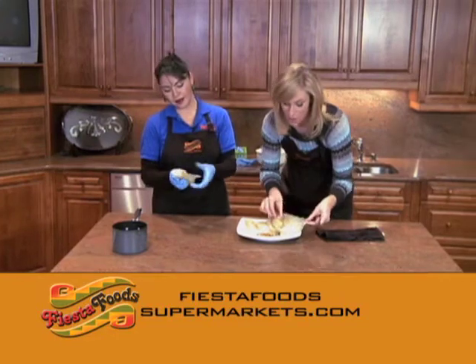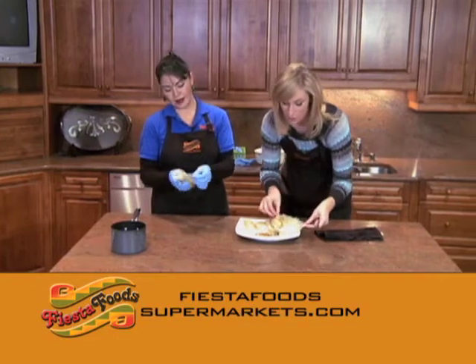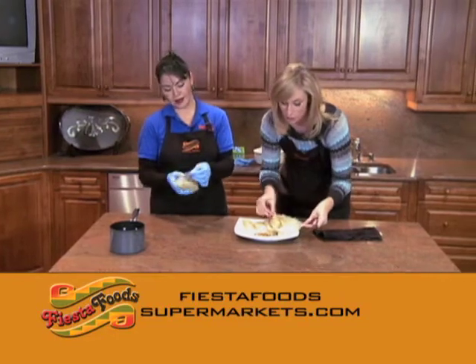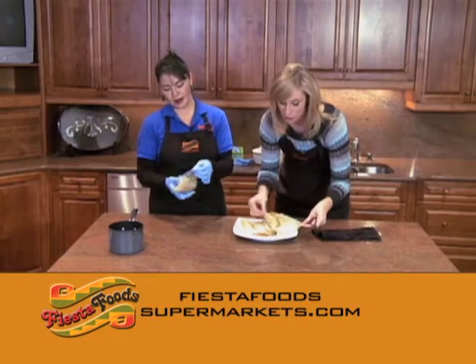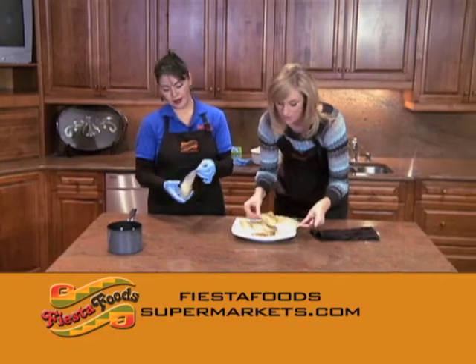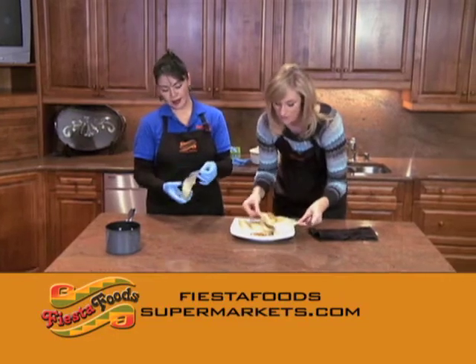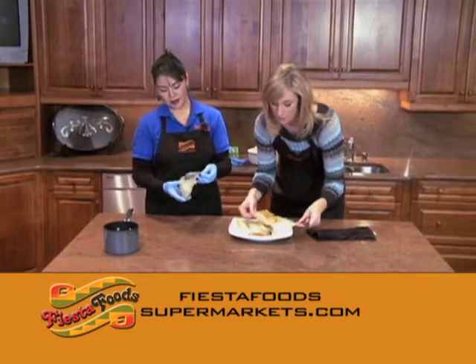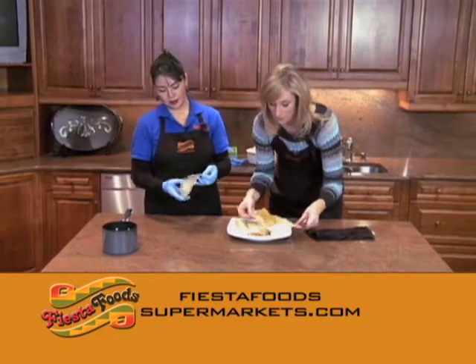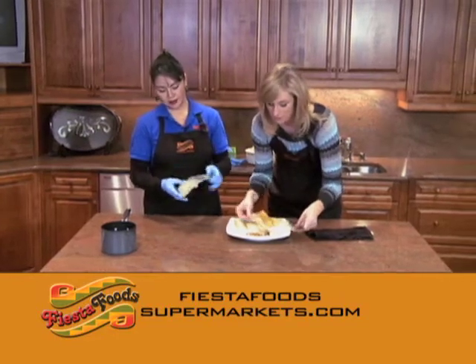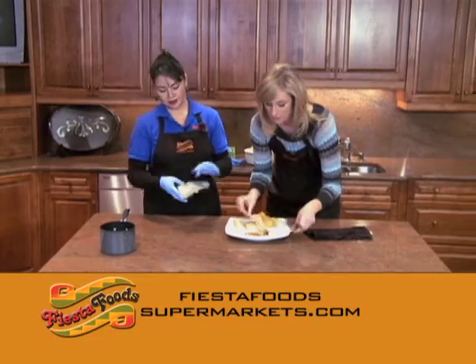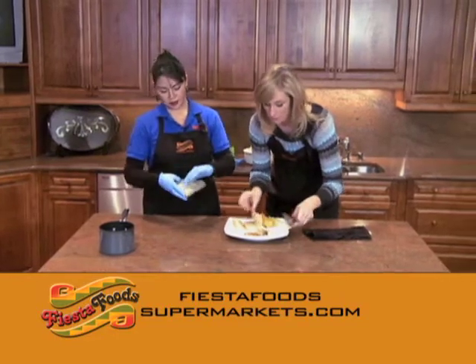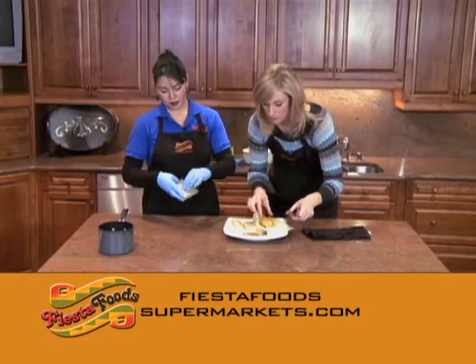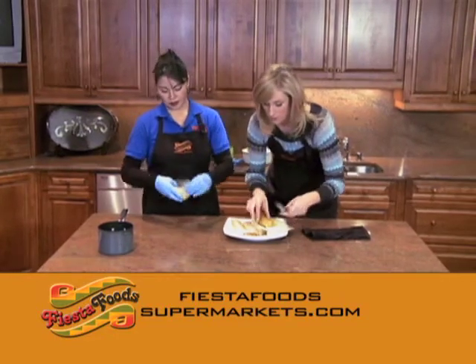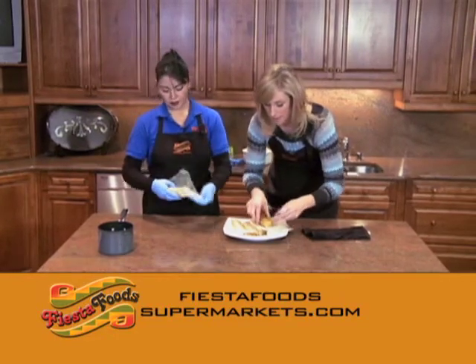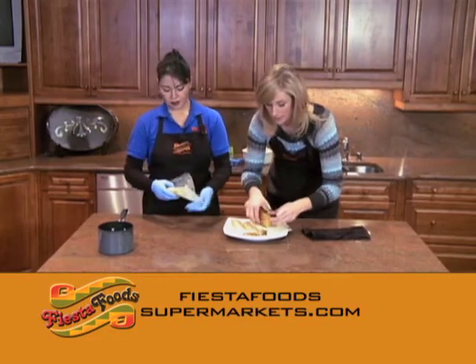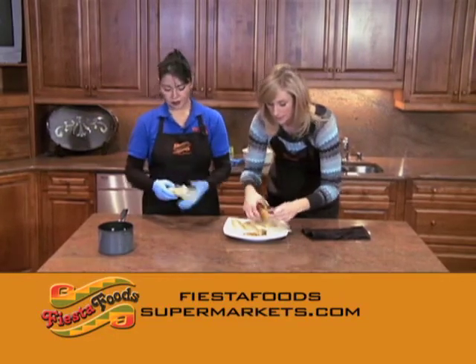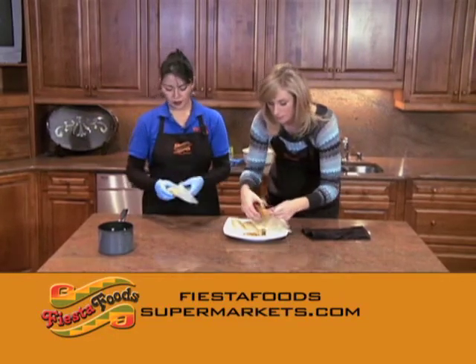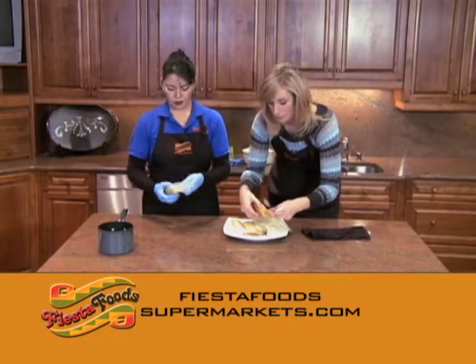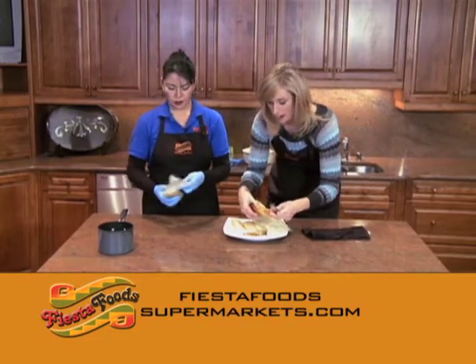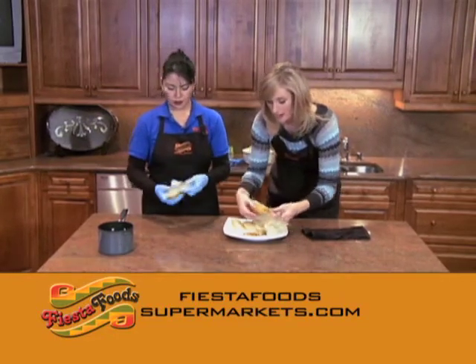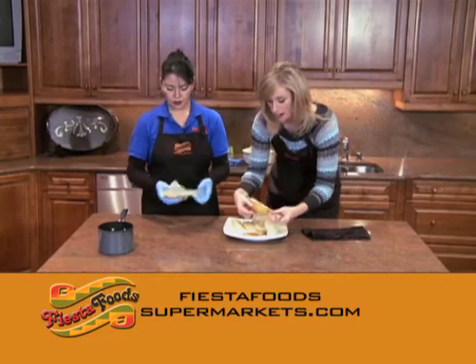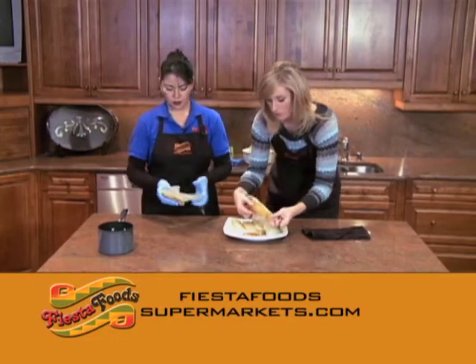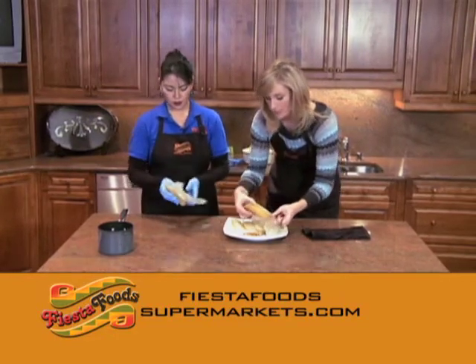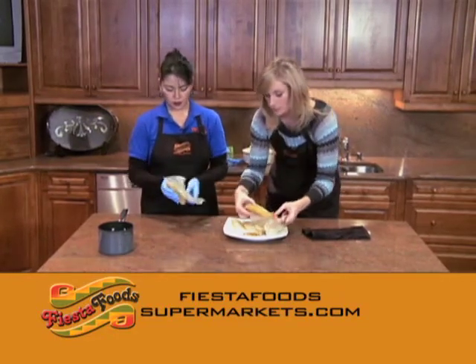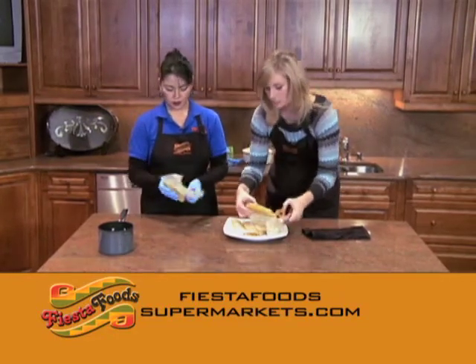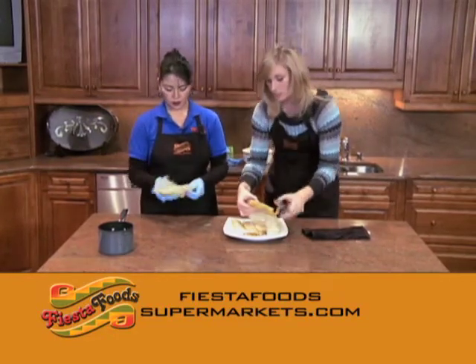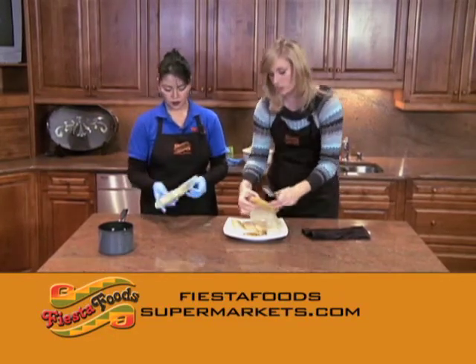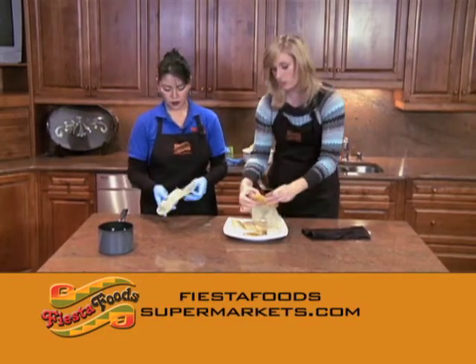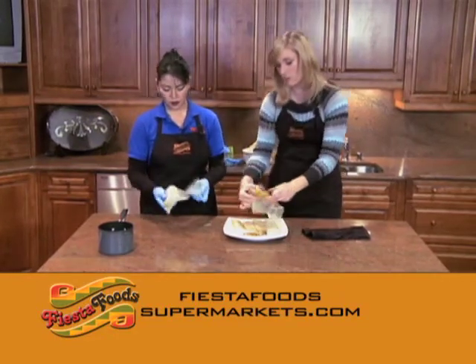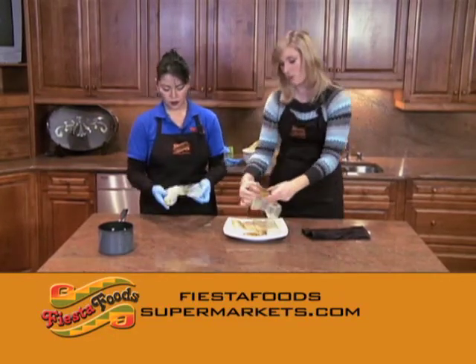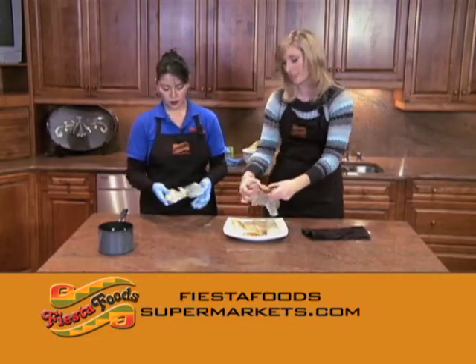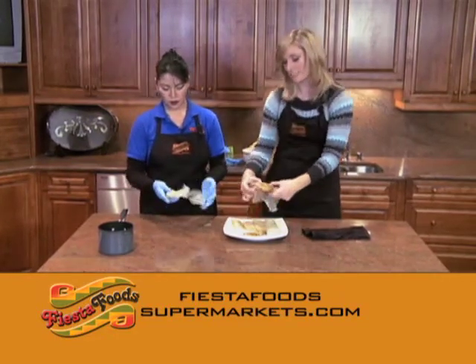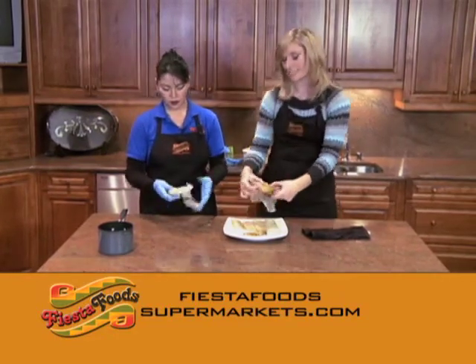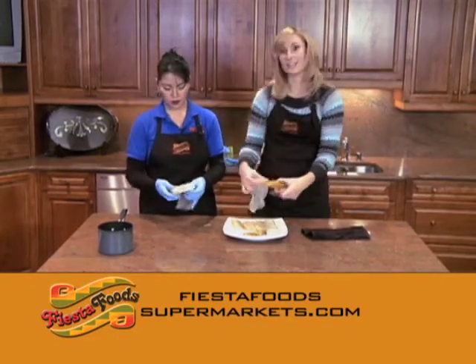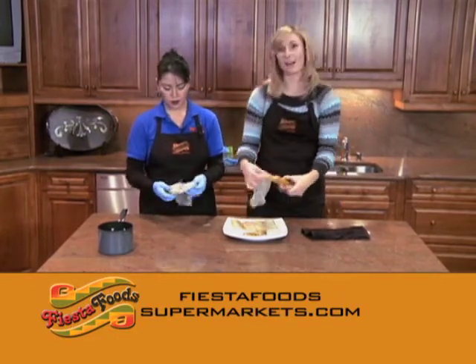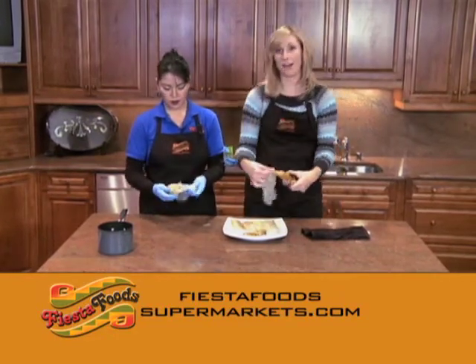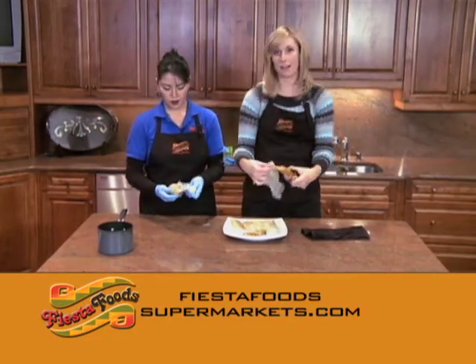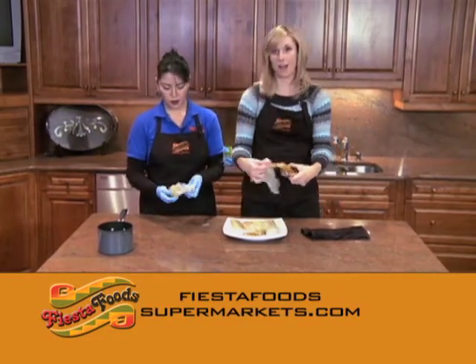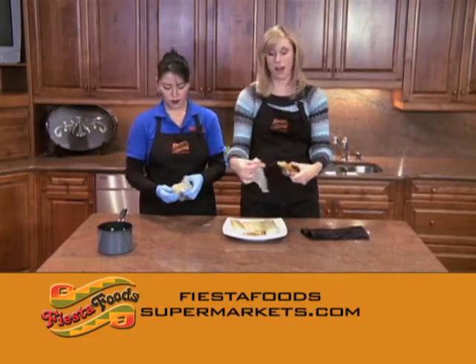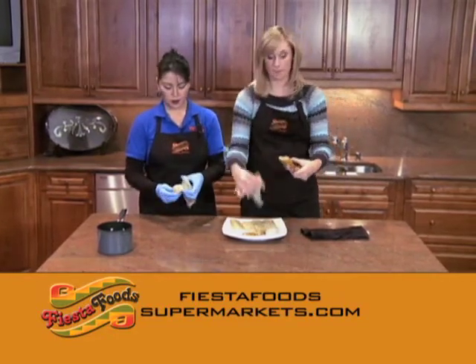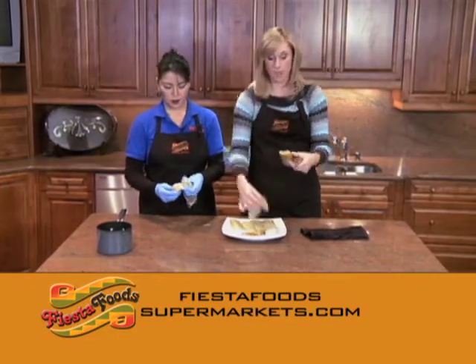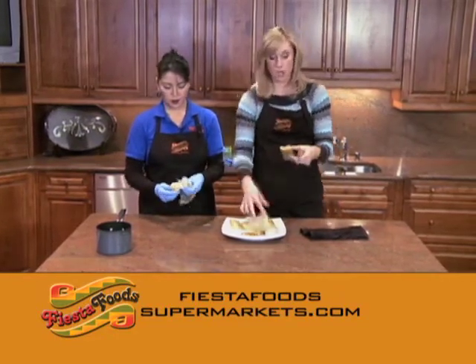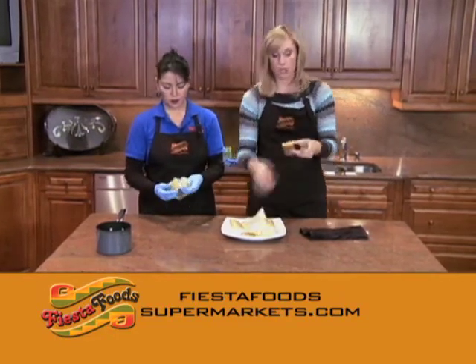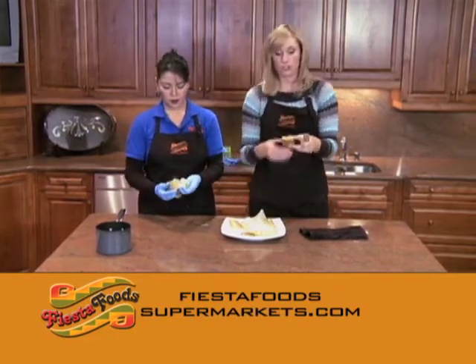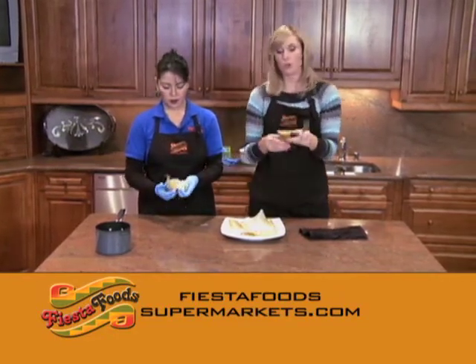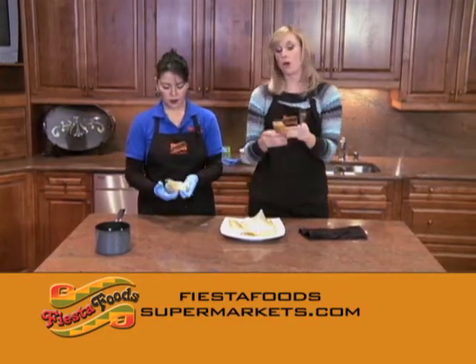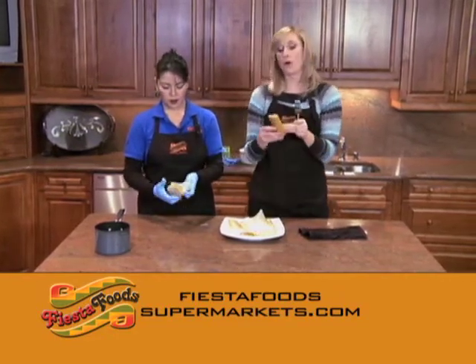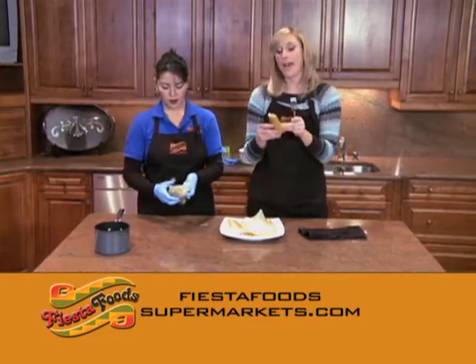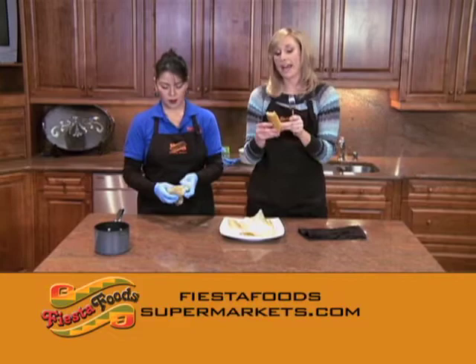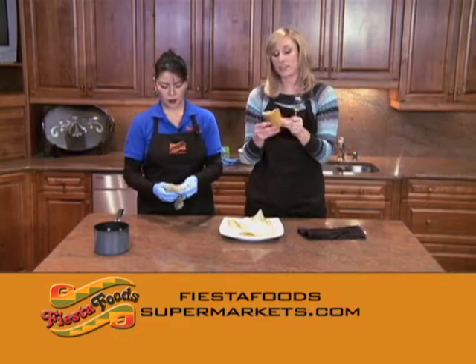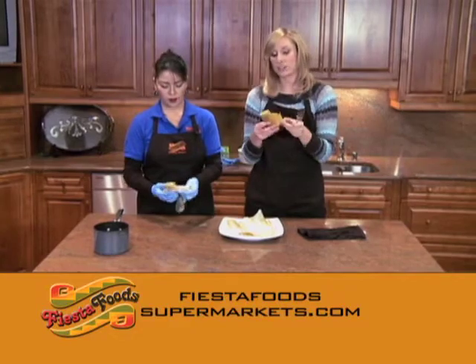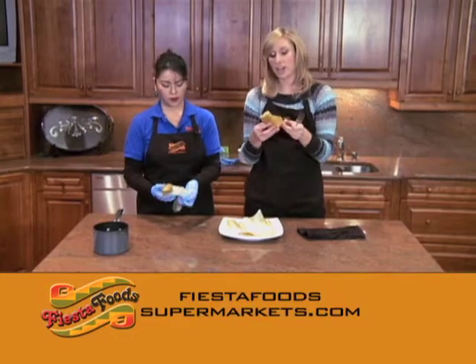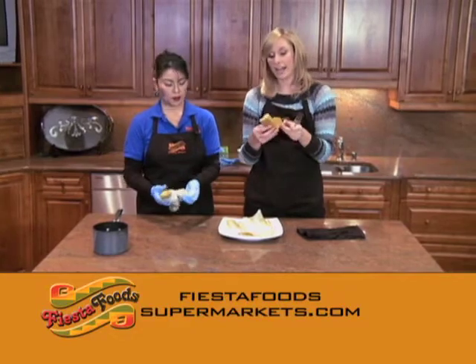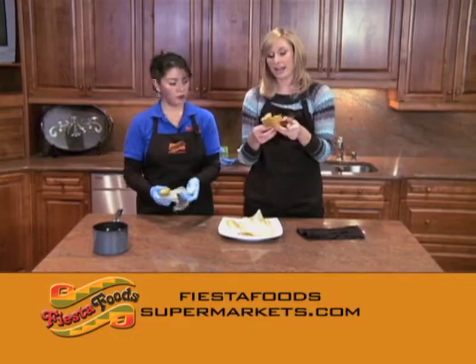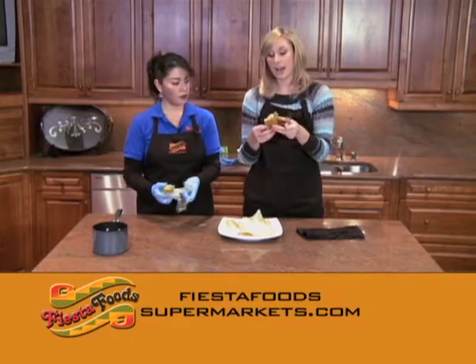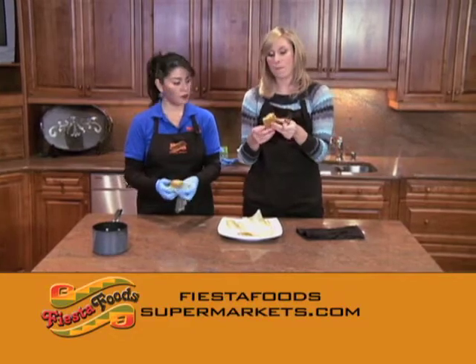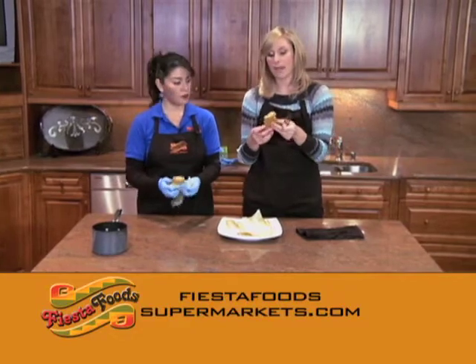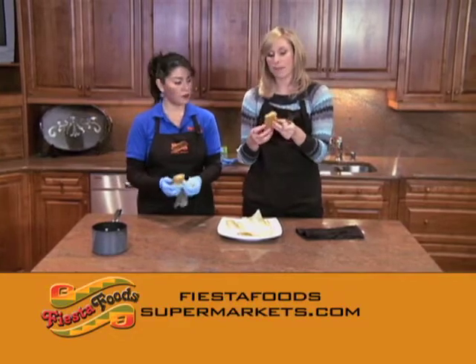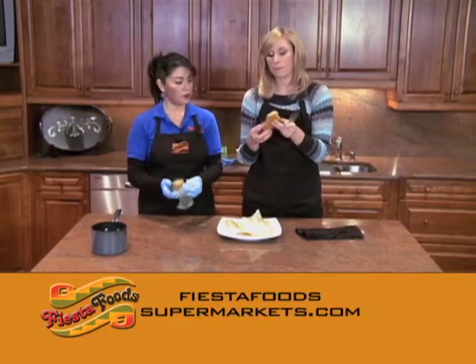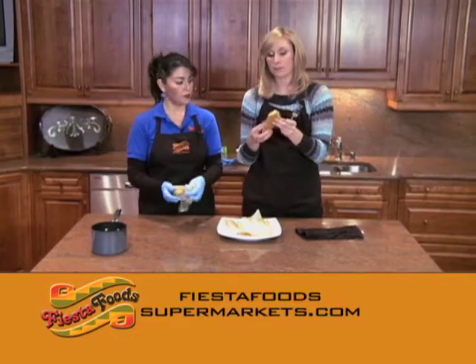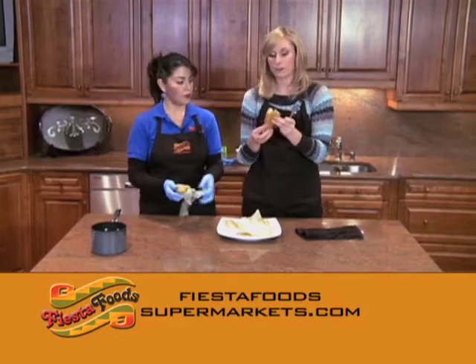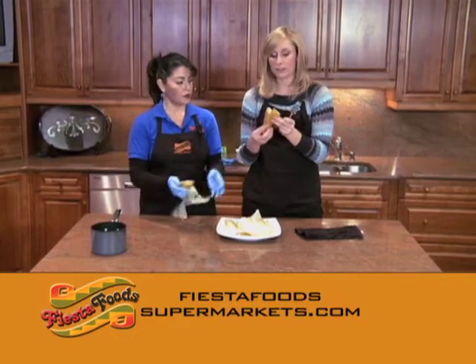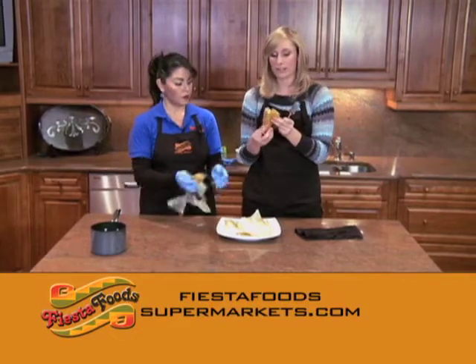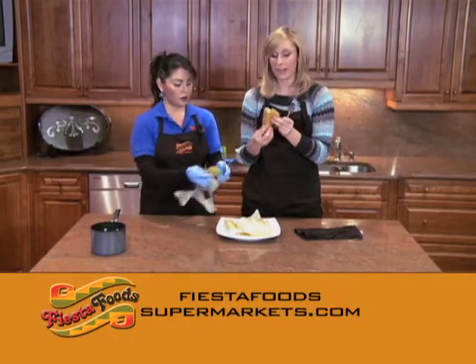So we're going to have that recipe for you — it's there right now at FiestaFoodSupermarkets.com. Go ahead, check it out, and make it for dinner tonight.